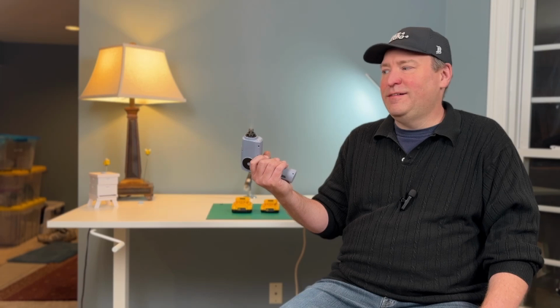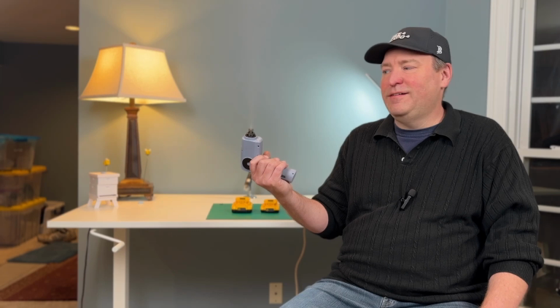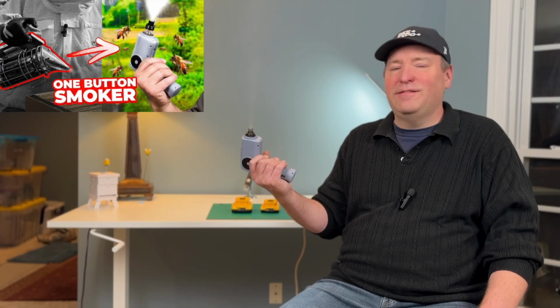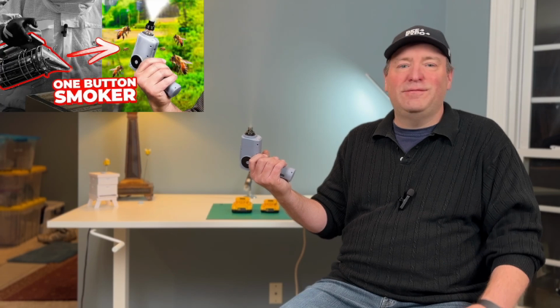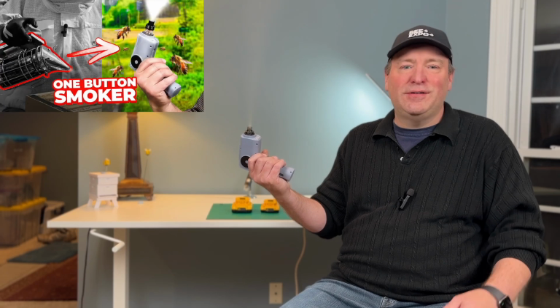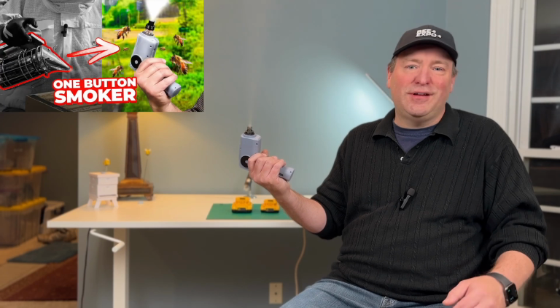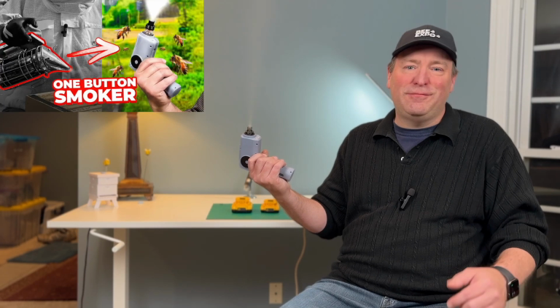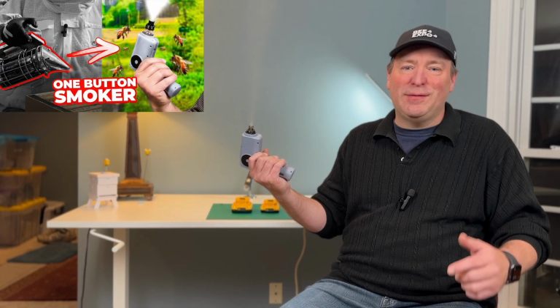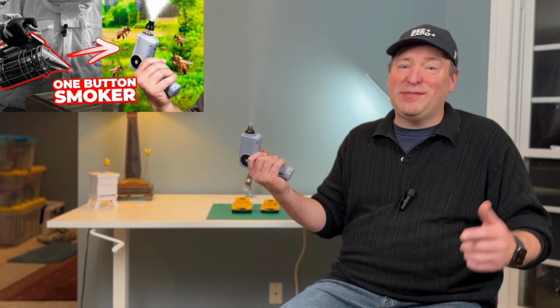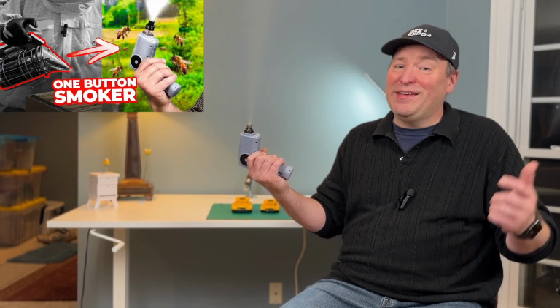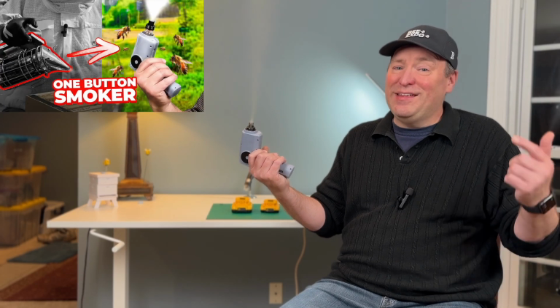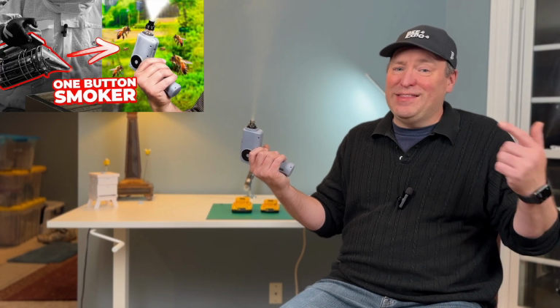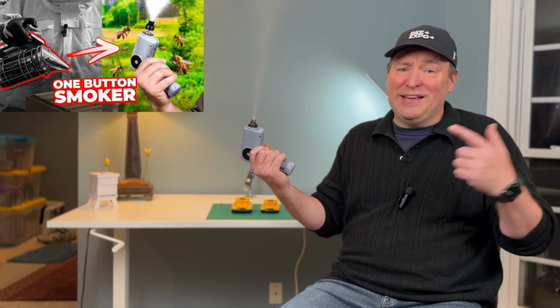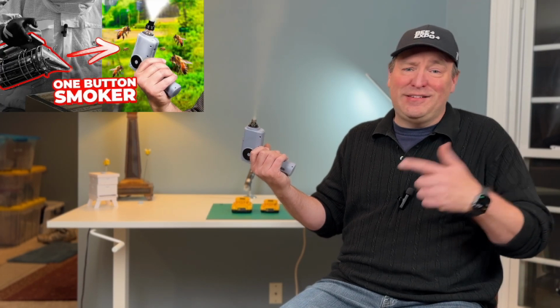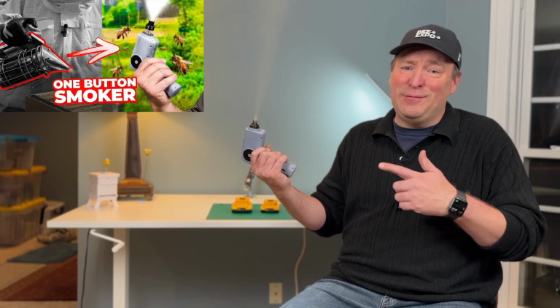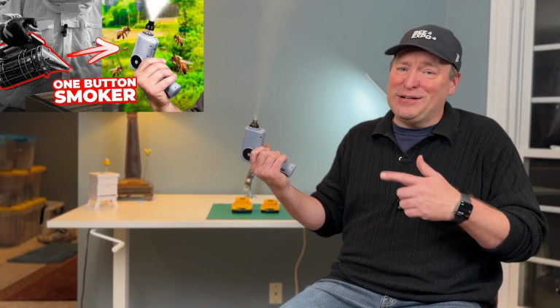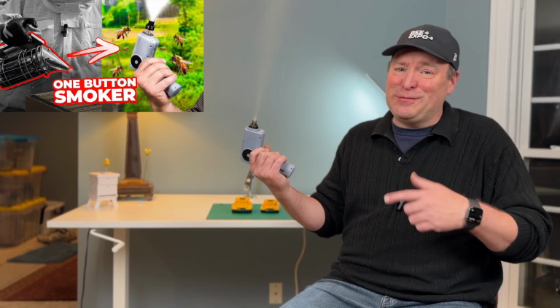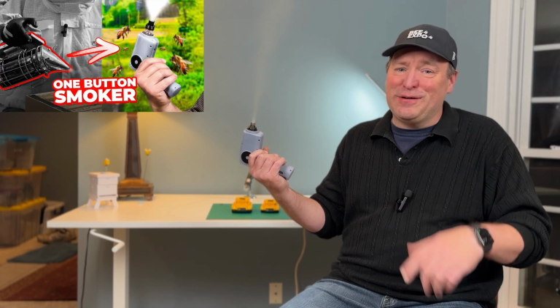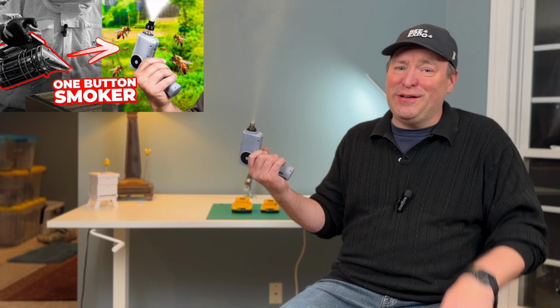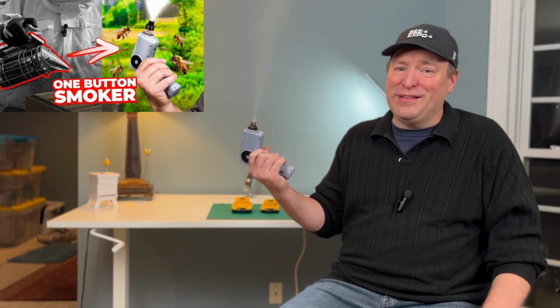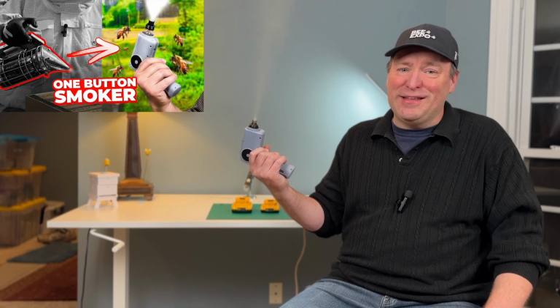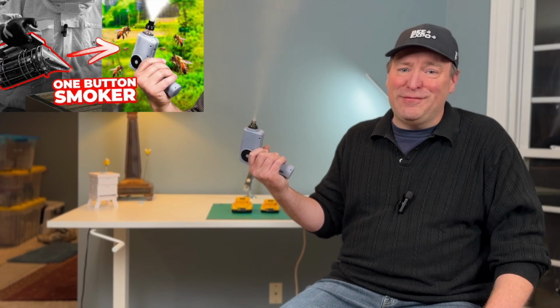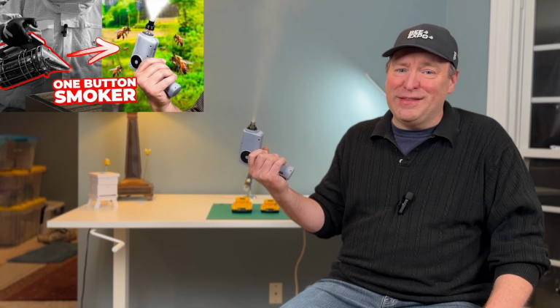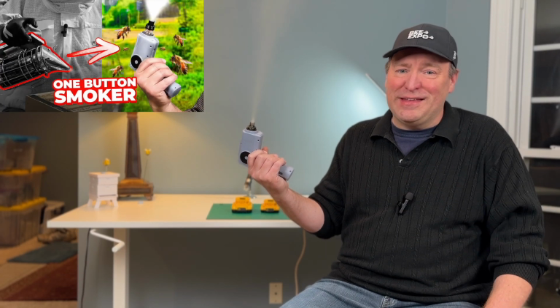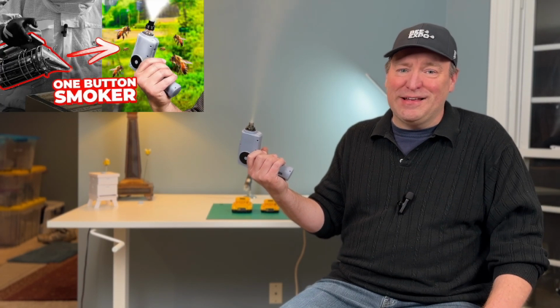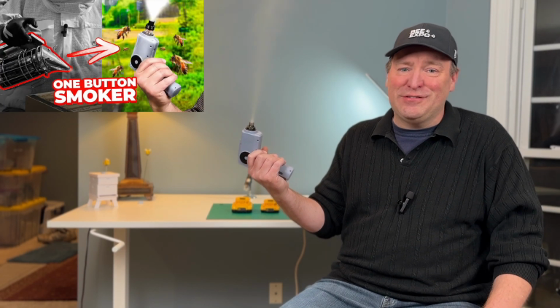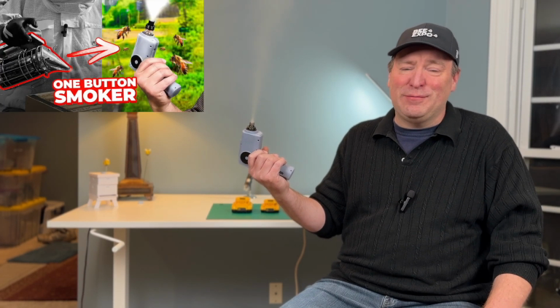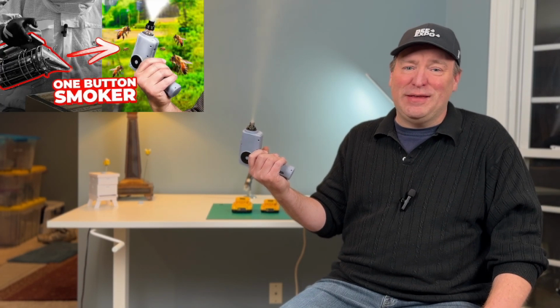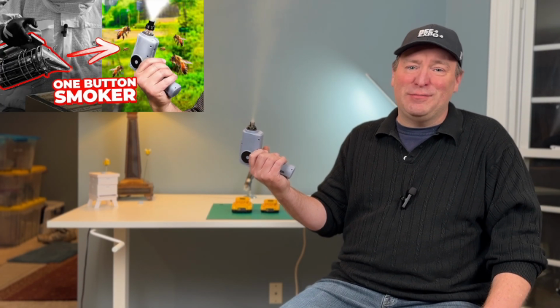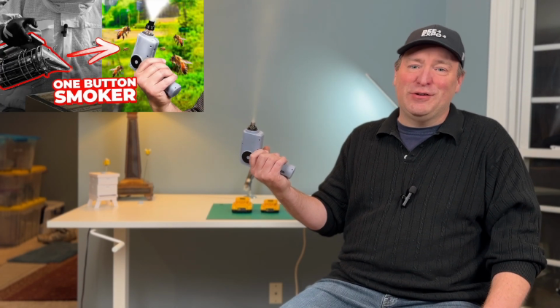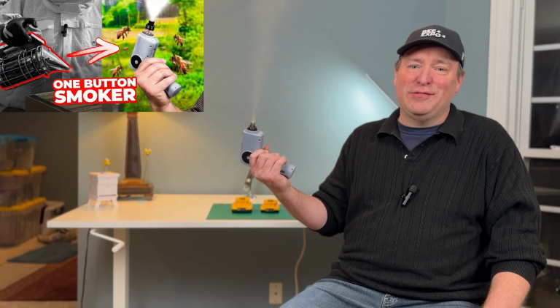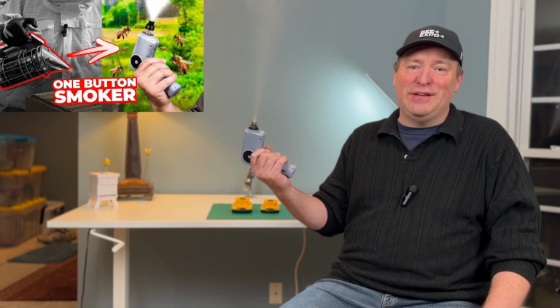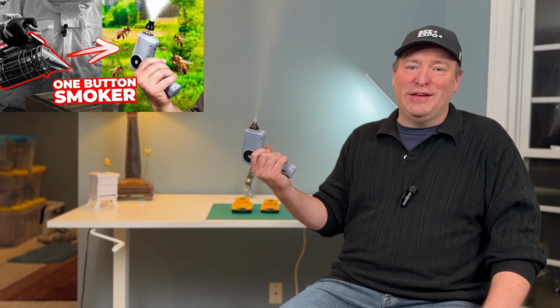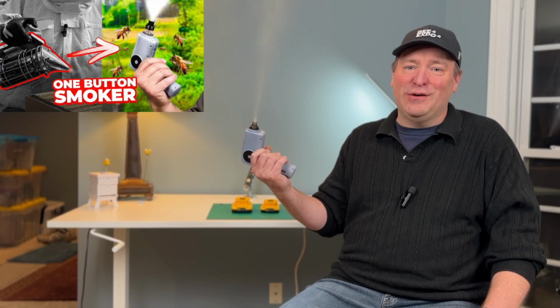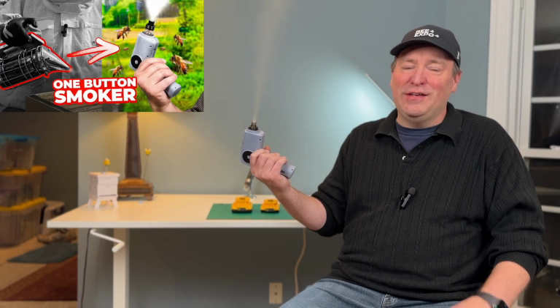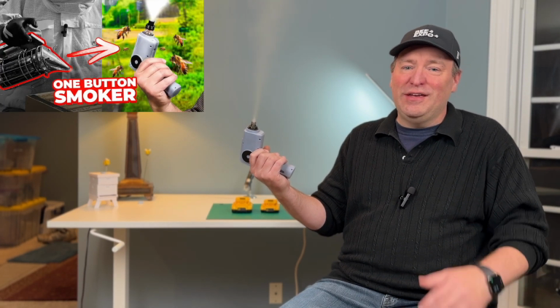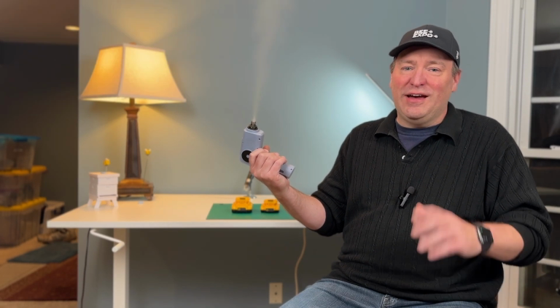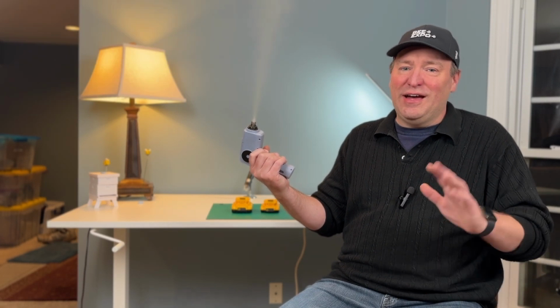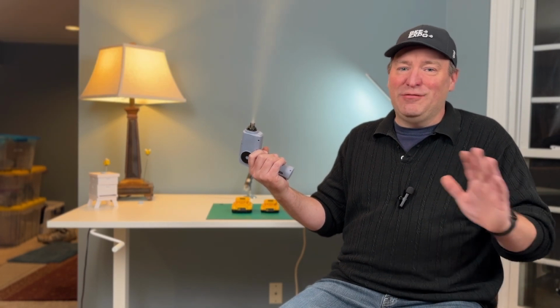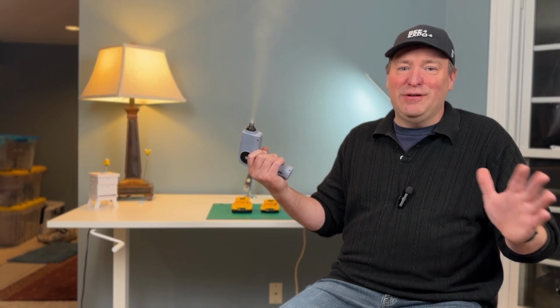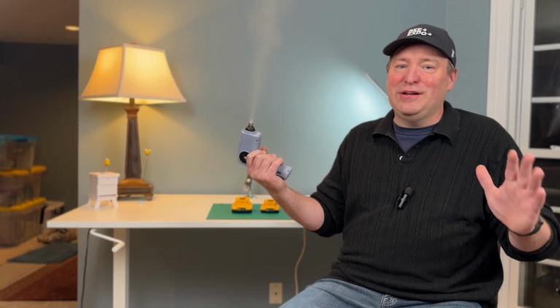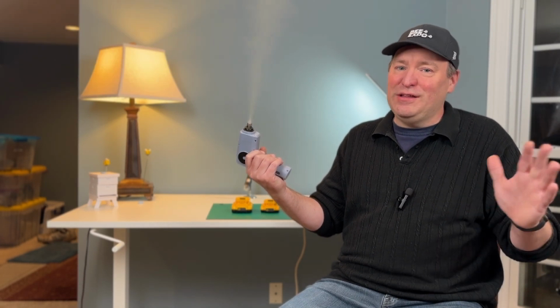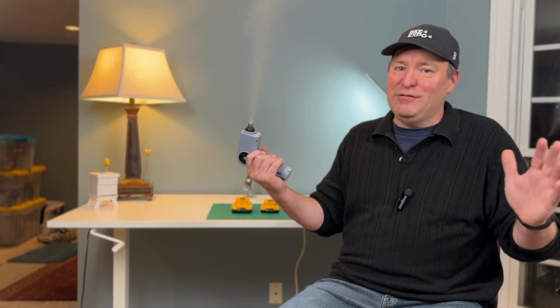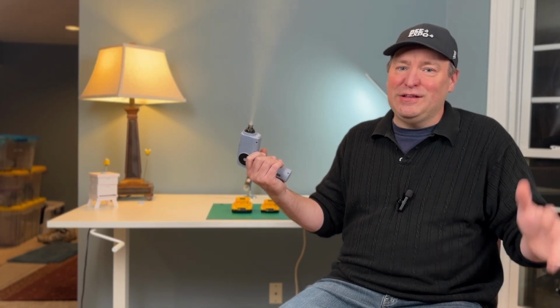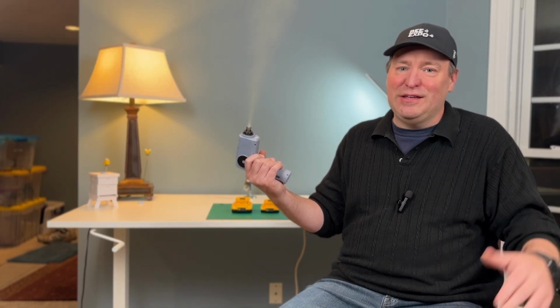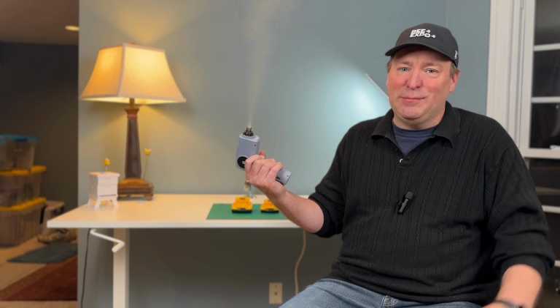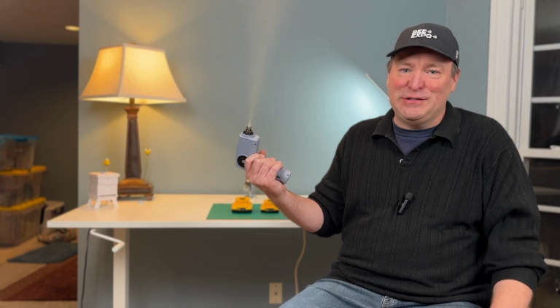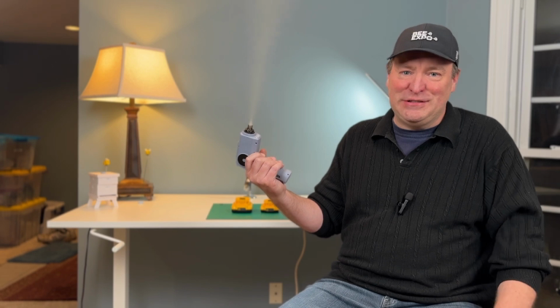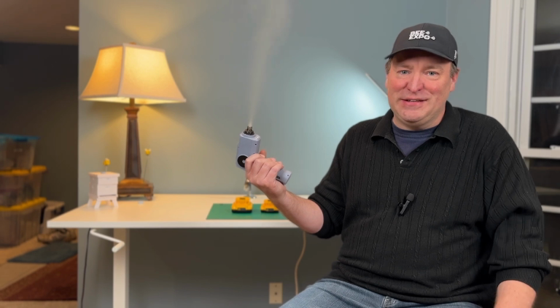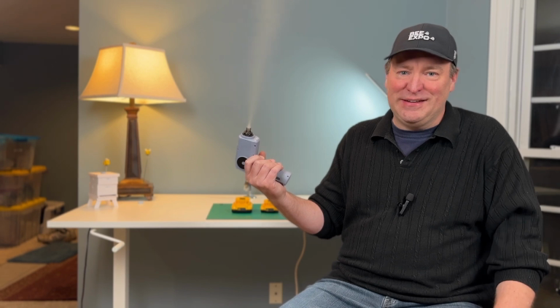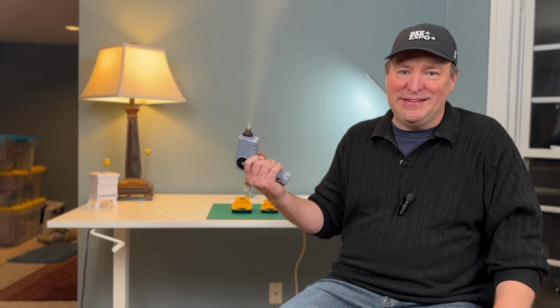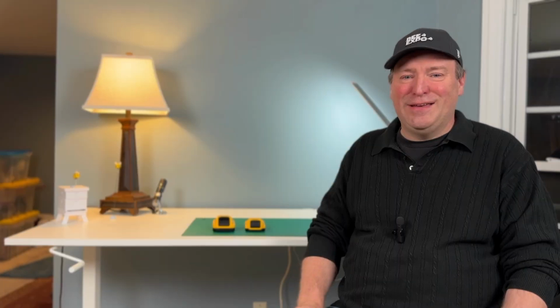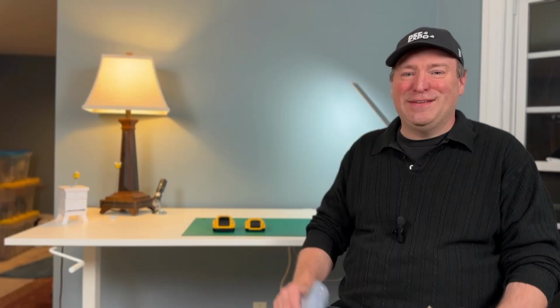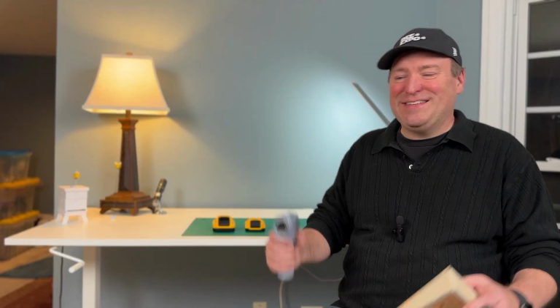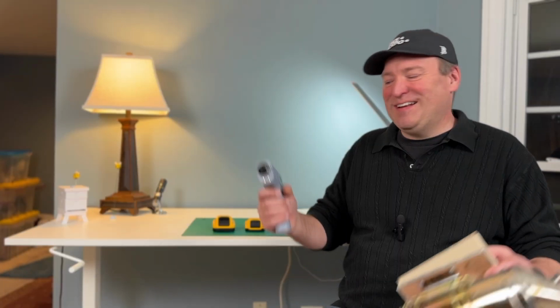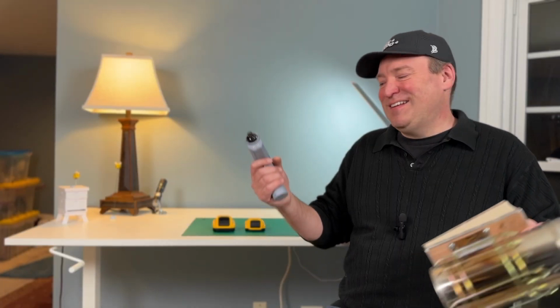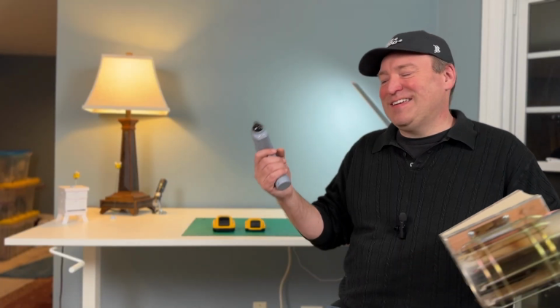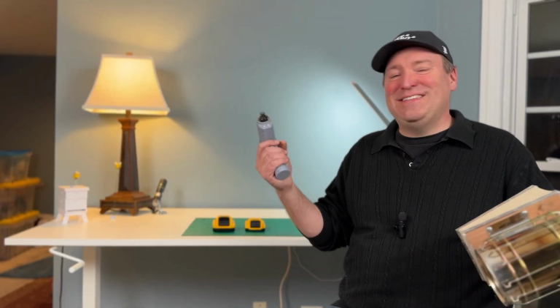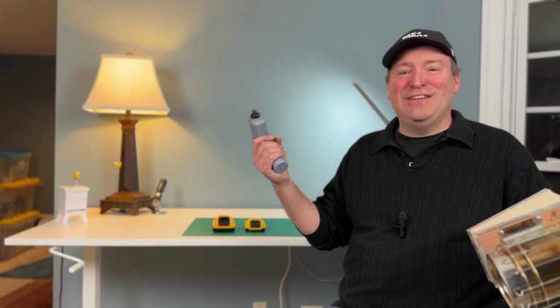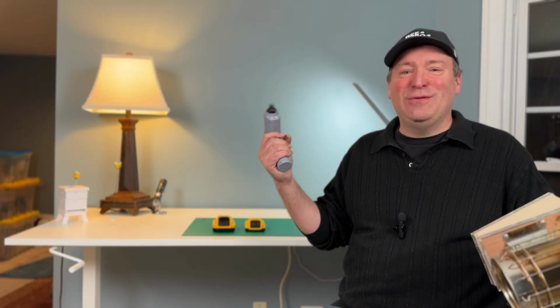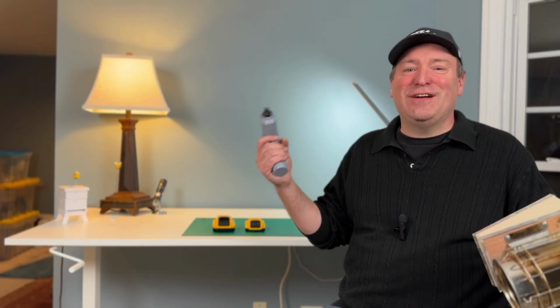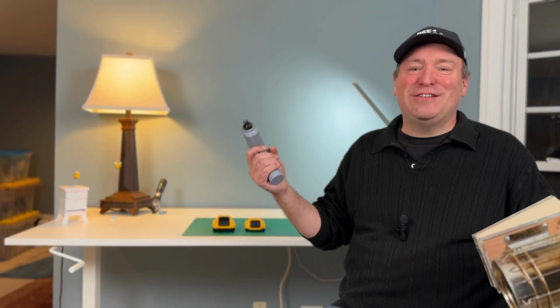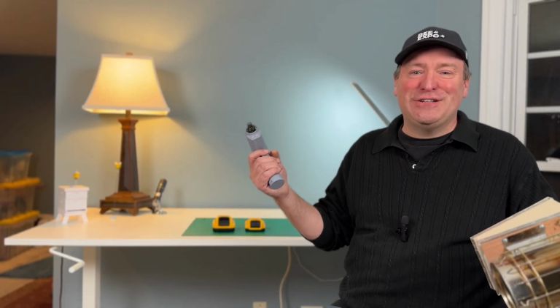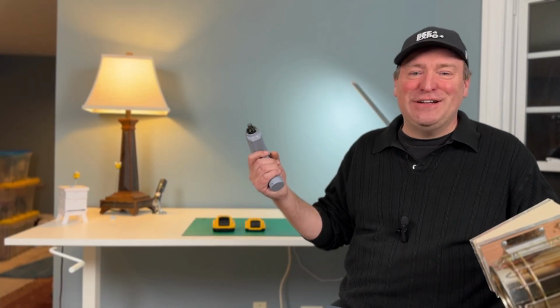First off, Fibs, thanks so much for all the love on the electric bee smoker video. I really, really appreciate it. I'm excited to continue our journey.